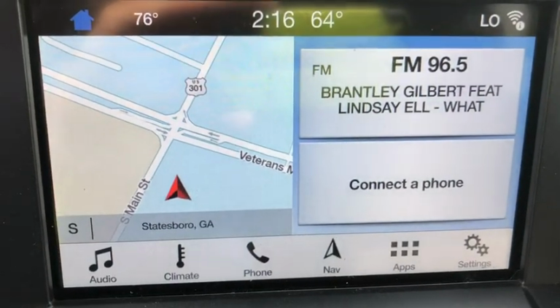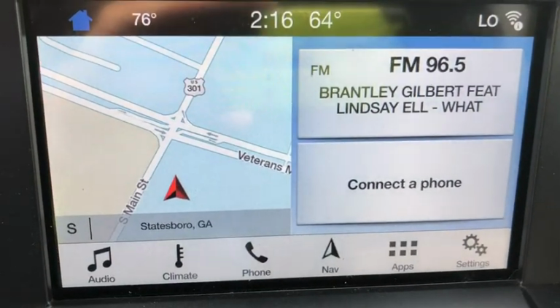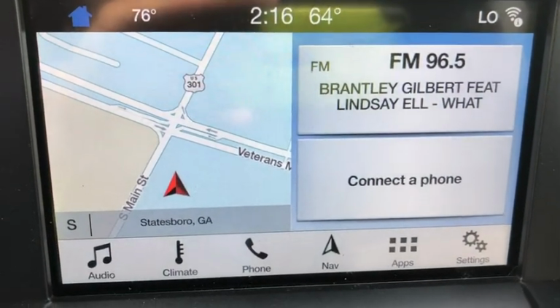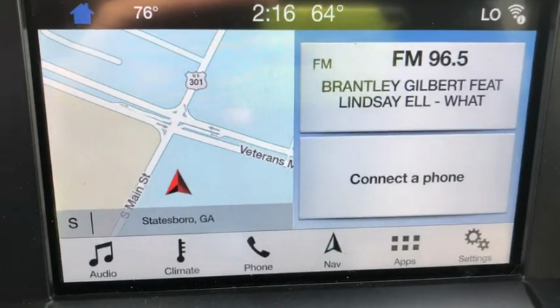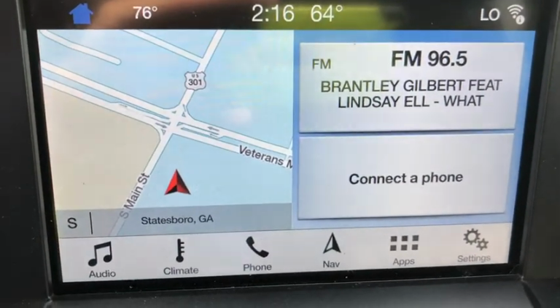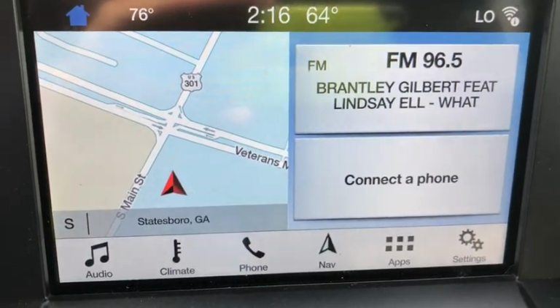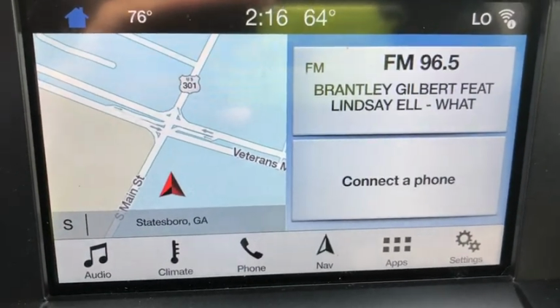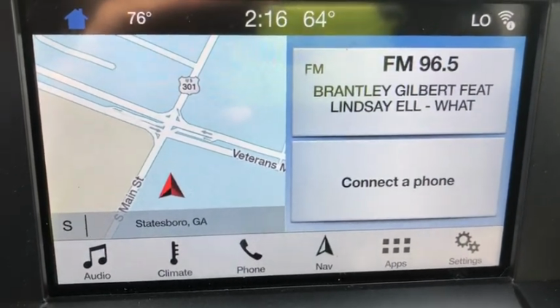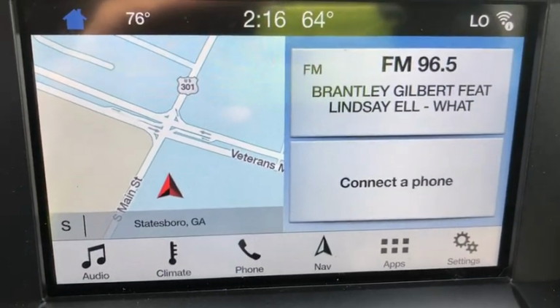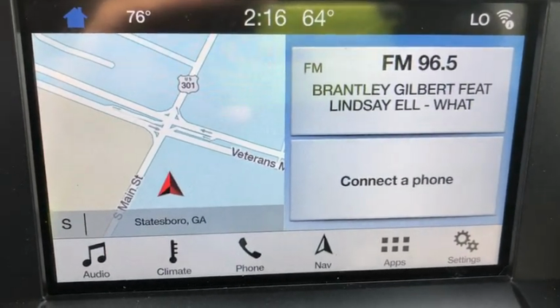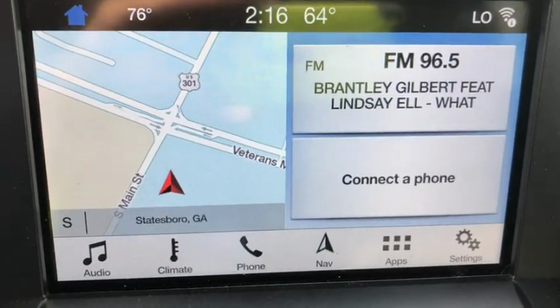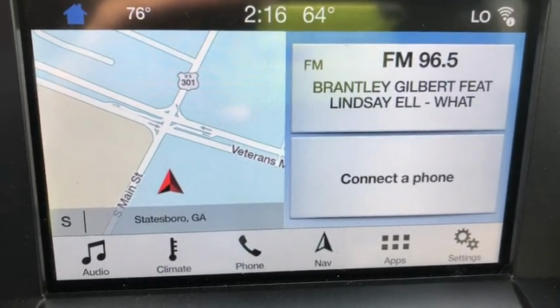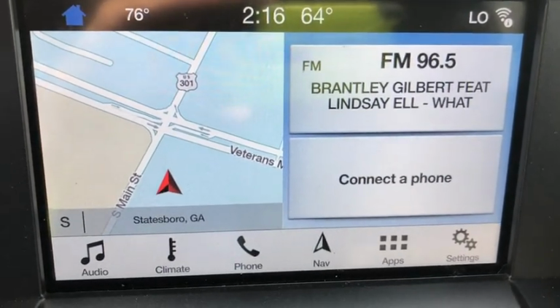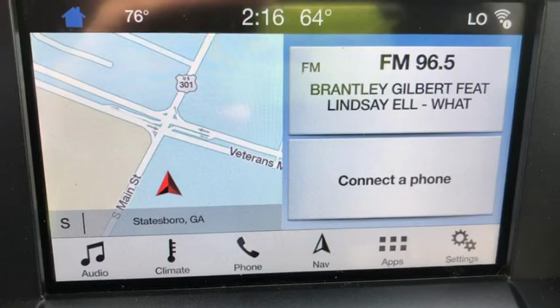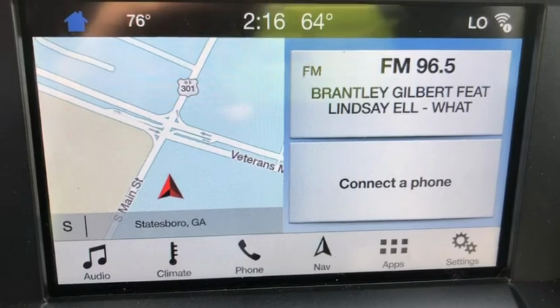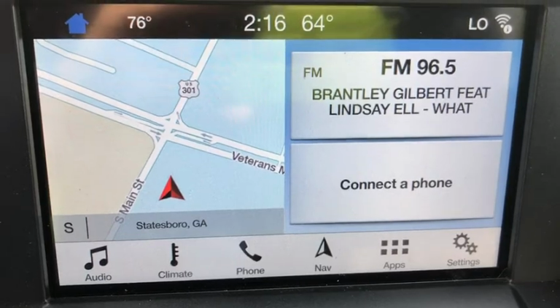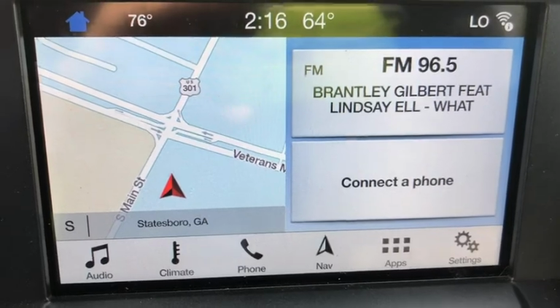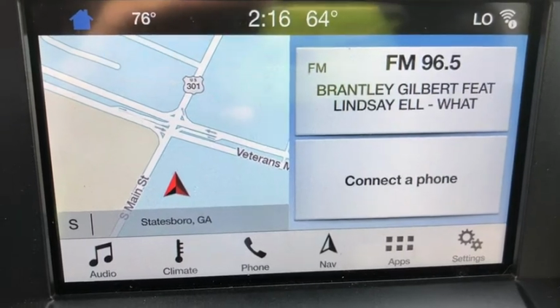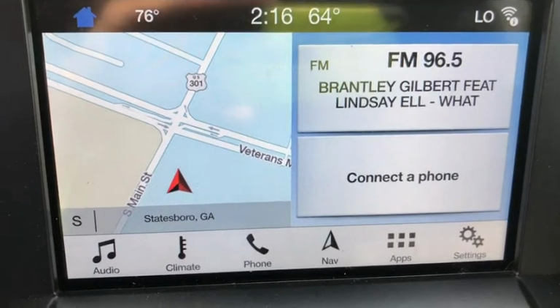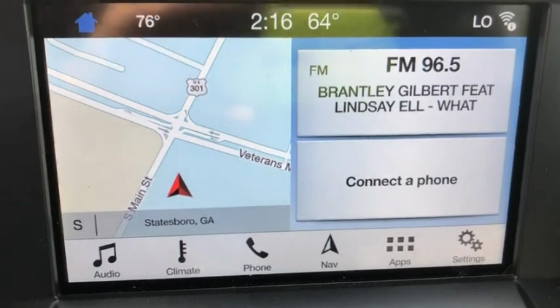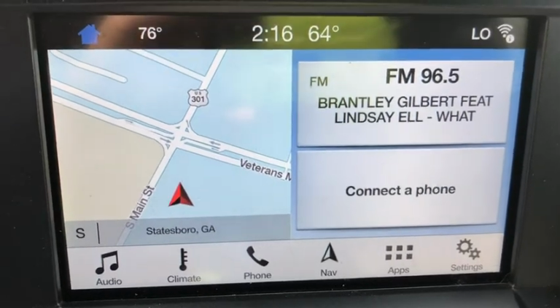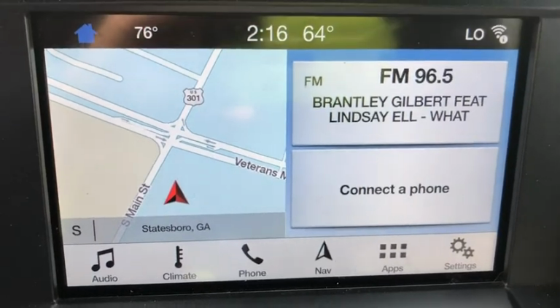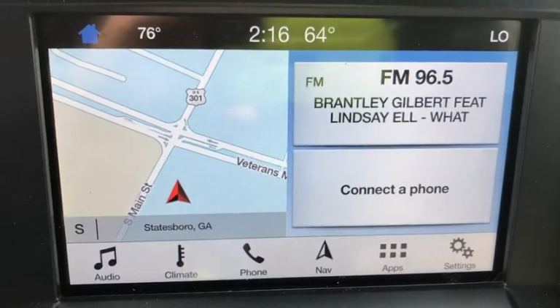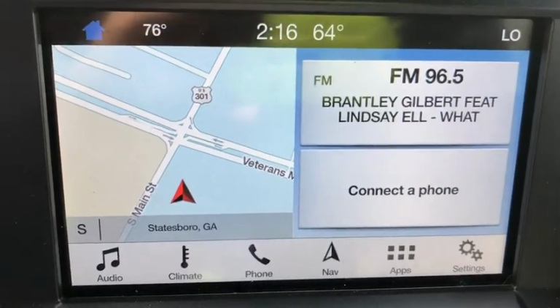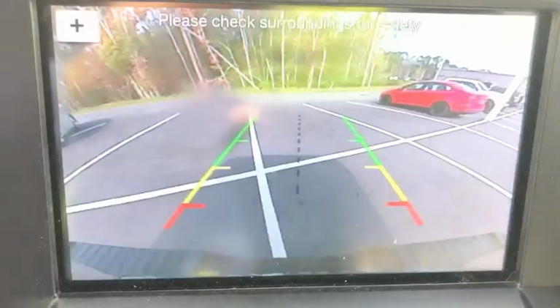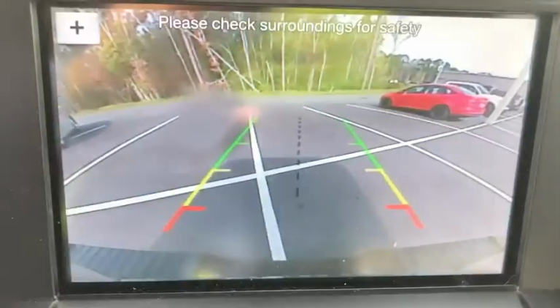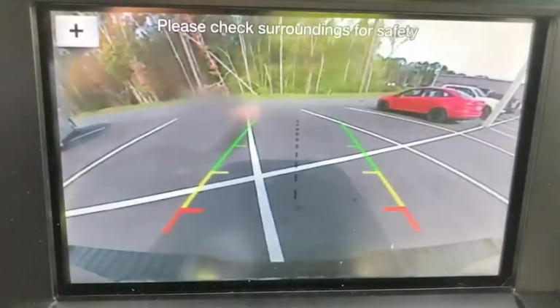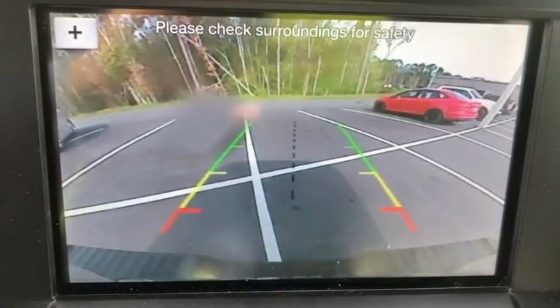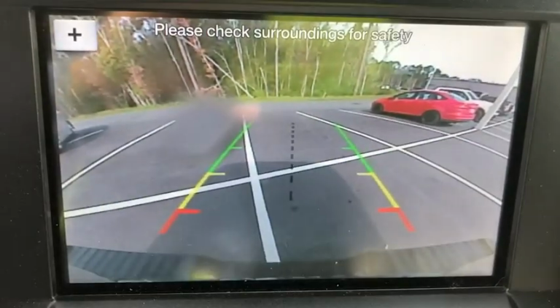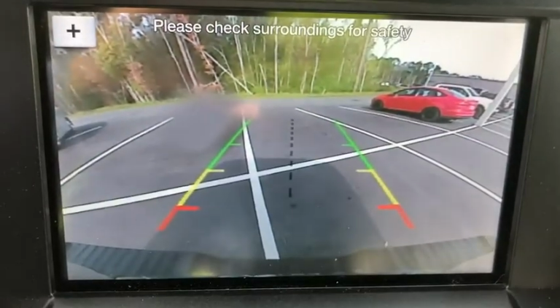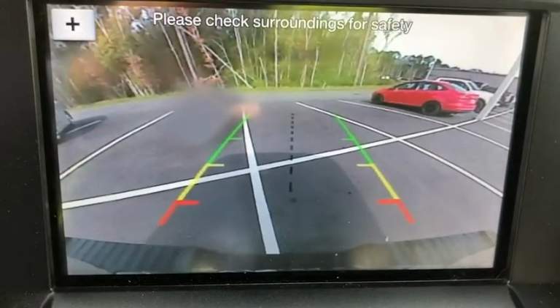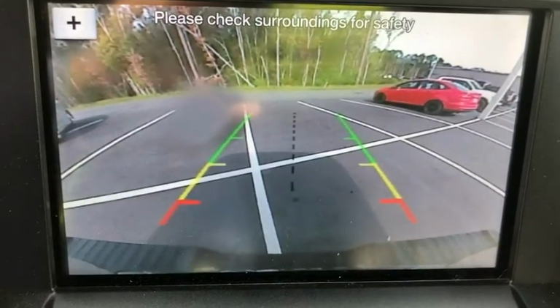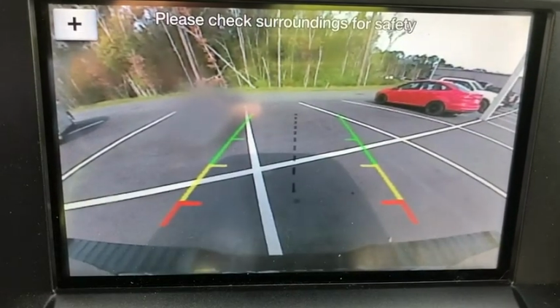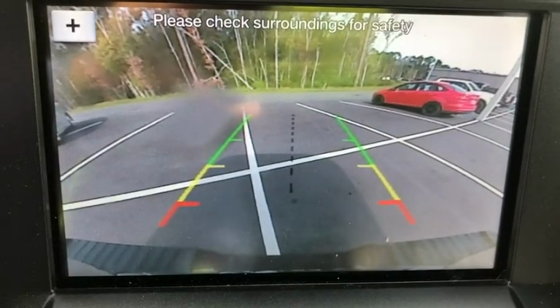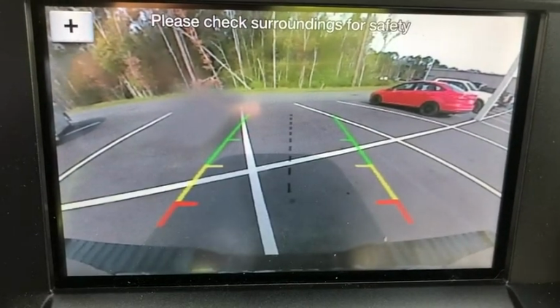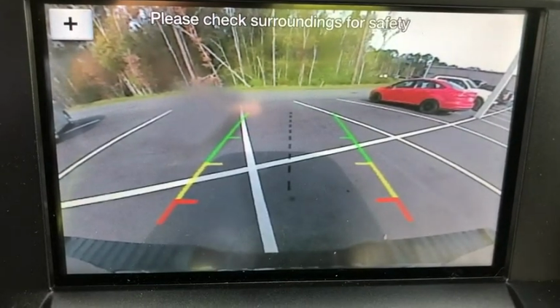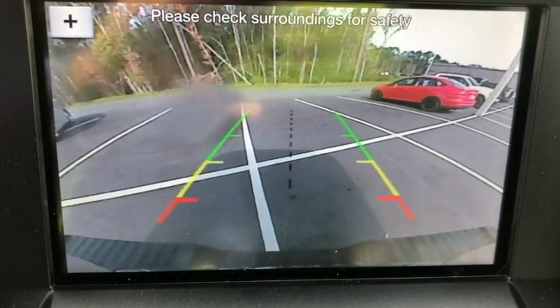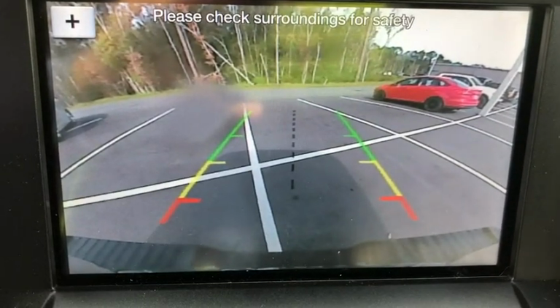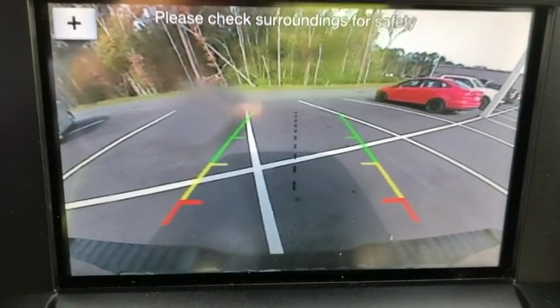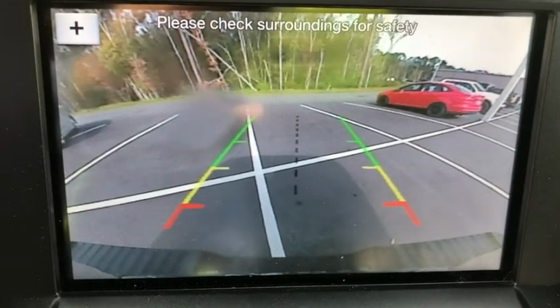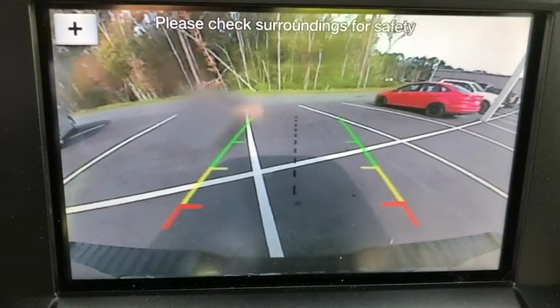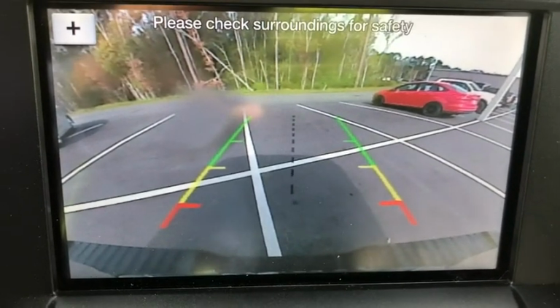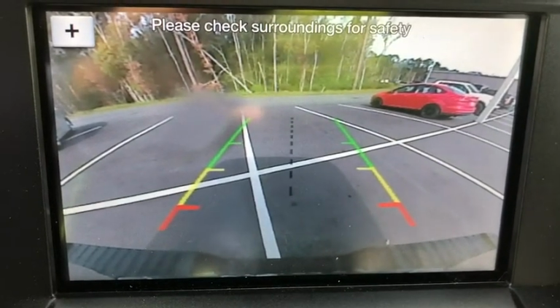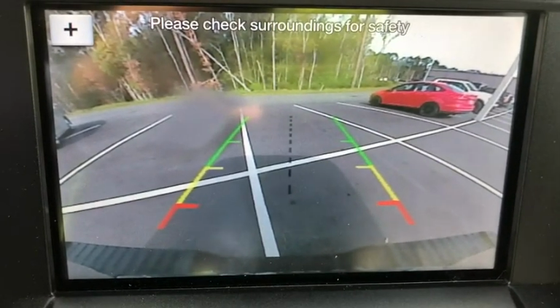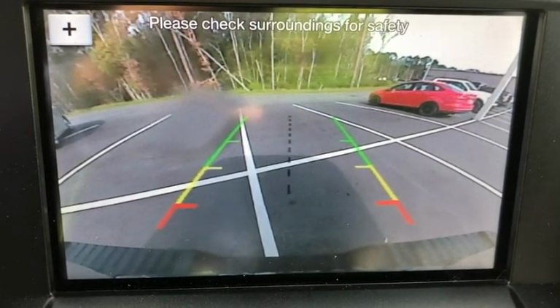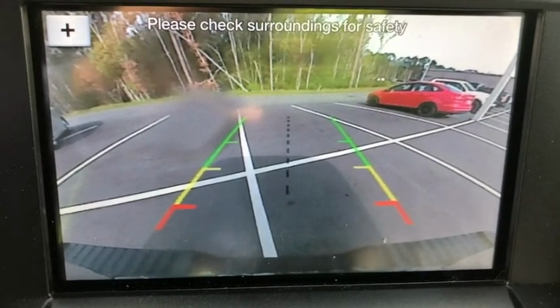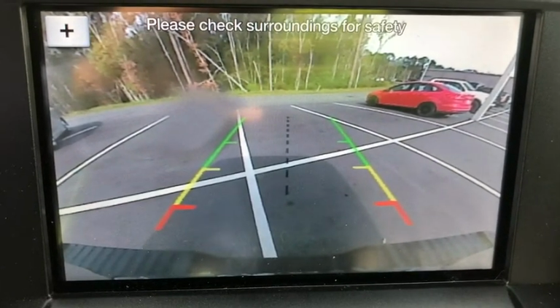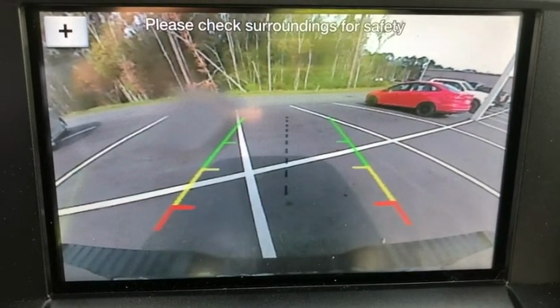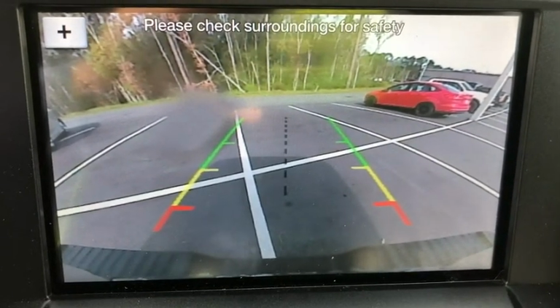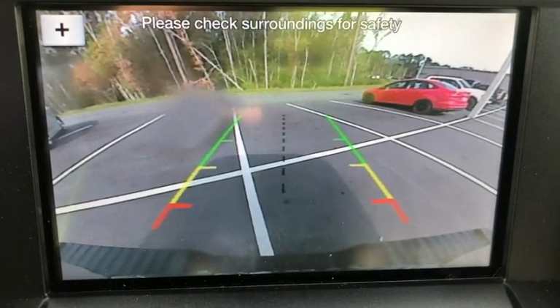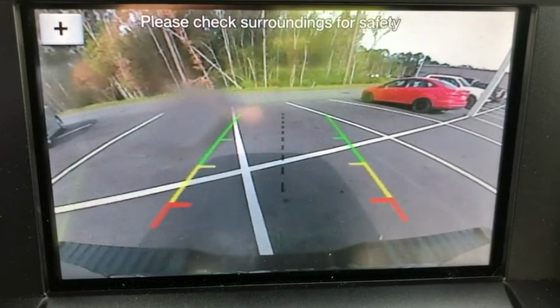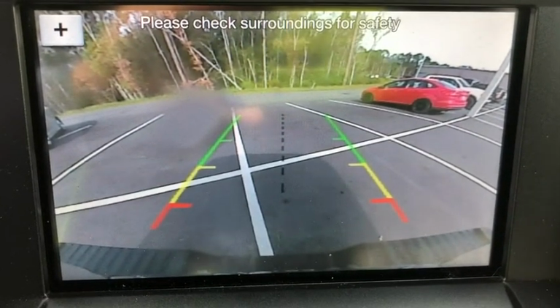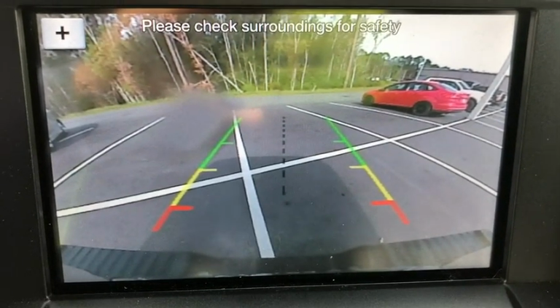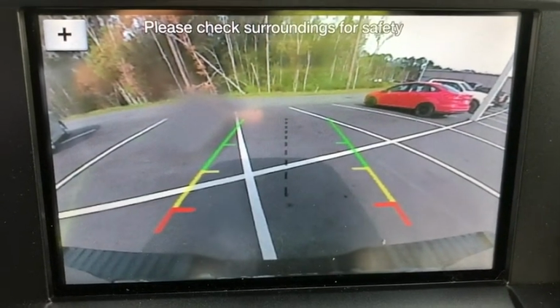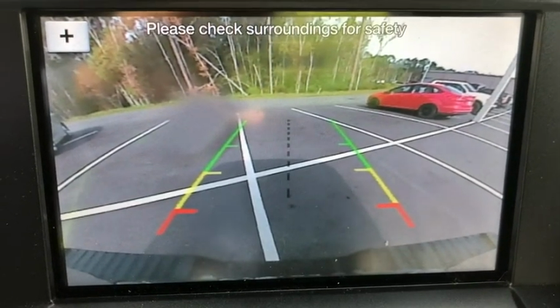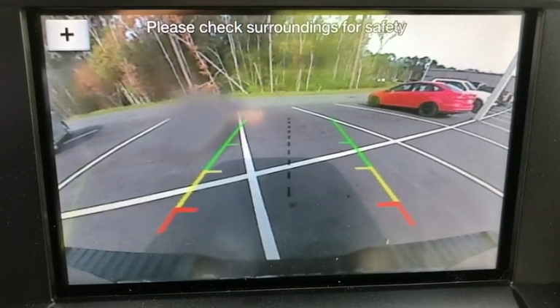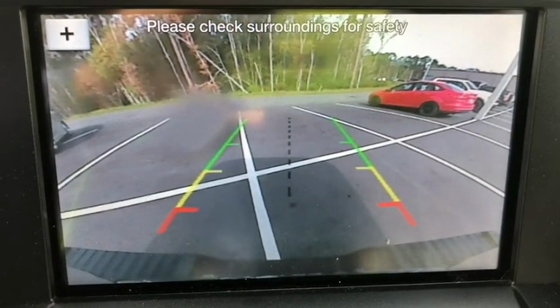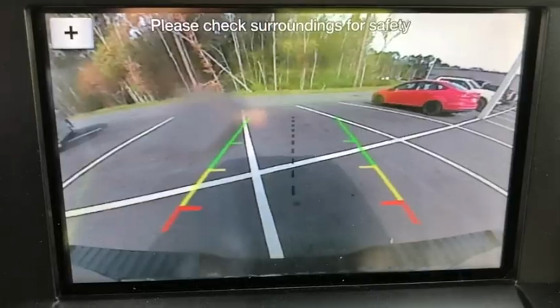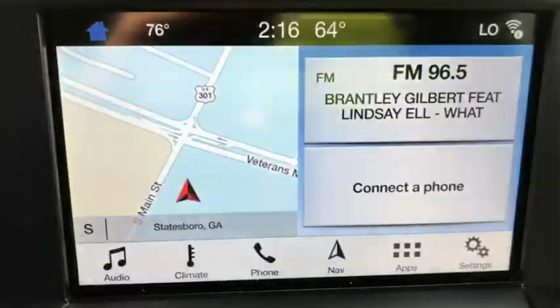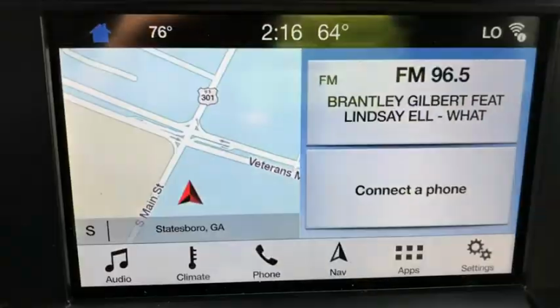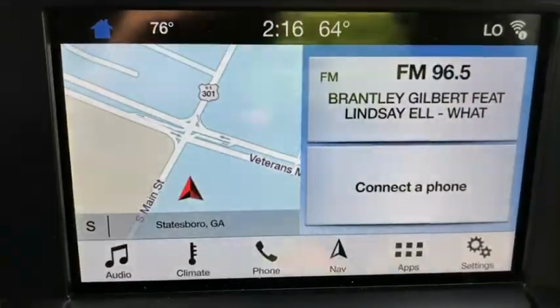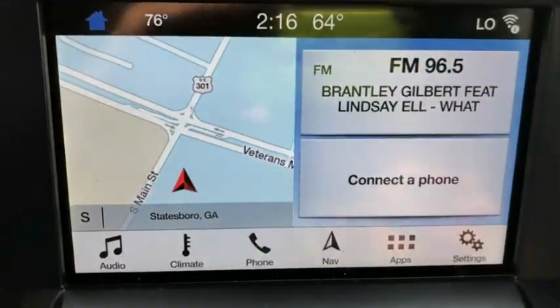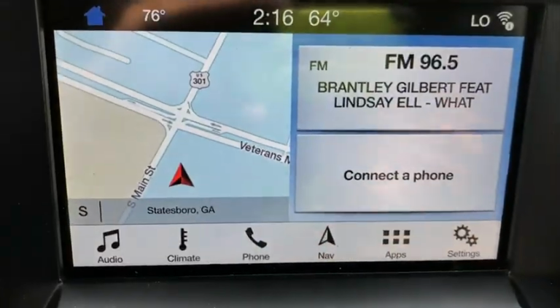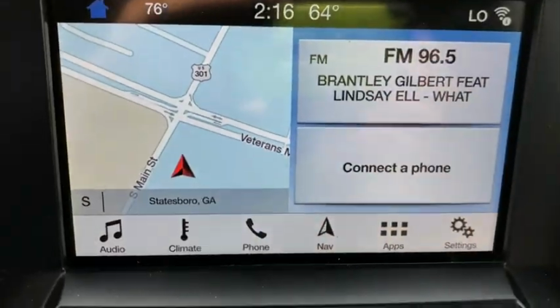If affordable style and reliability are what you're looking for, this vehicle couldn't be more perfect. Drive it today. Step back to life.